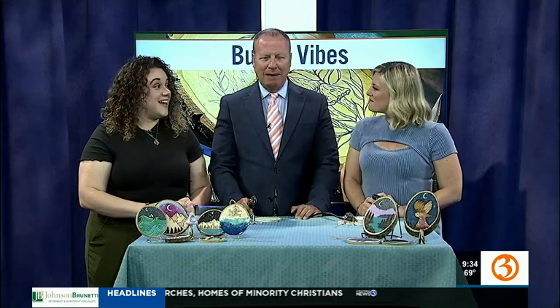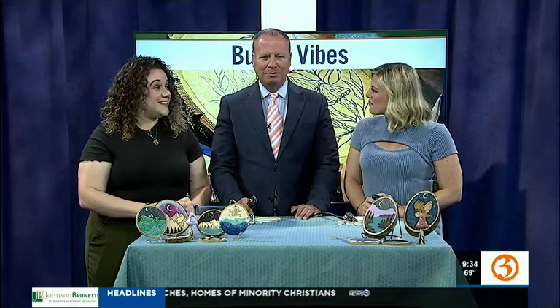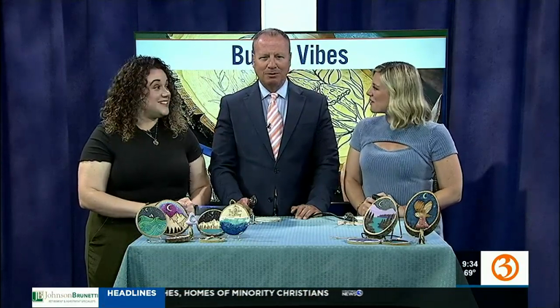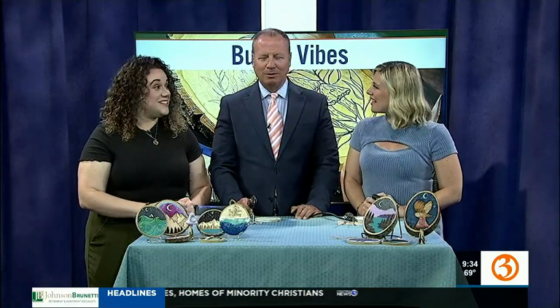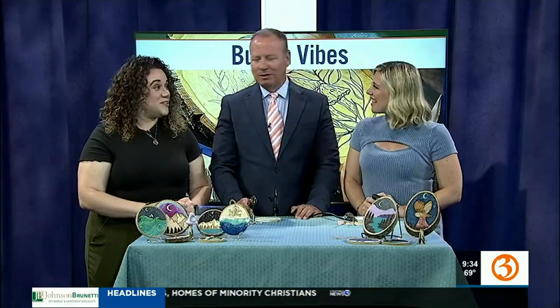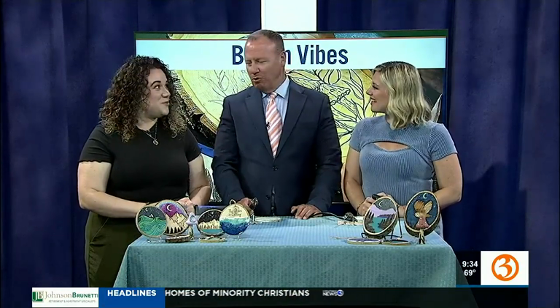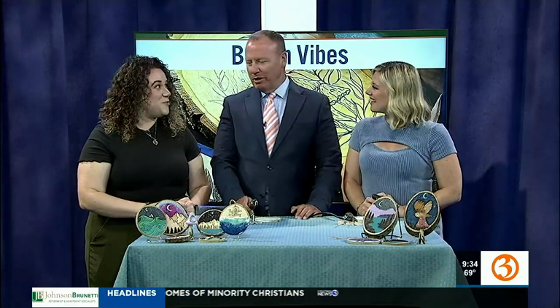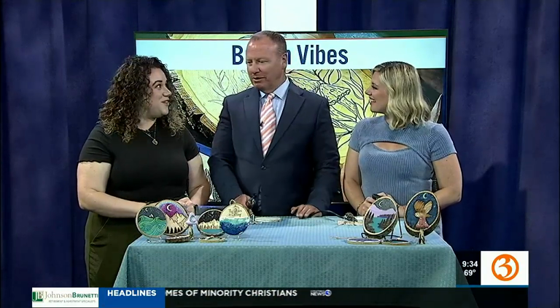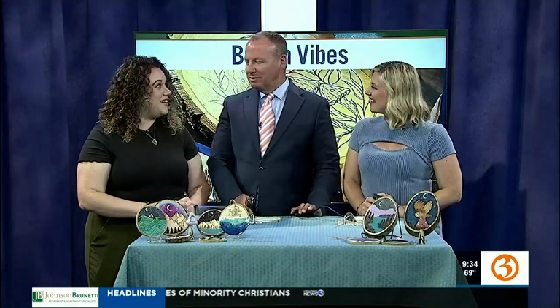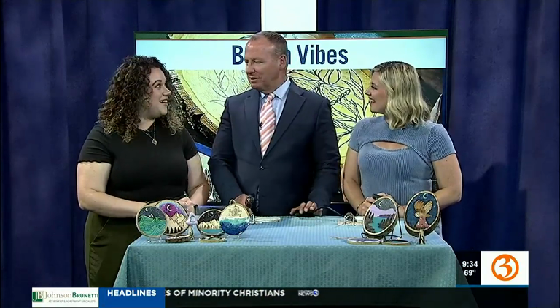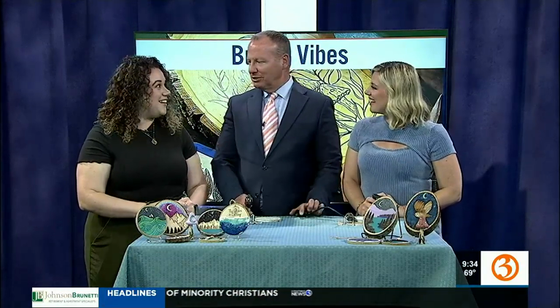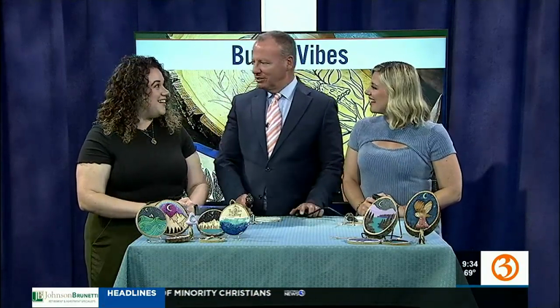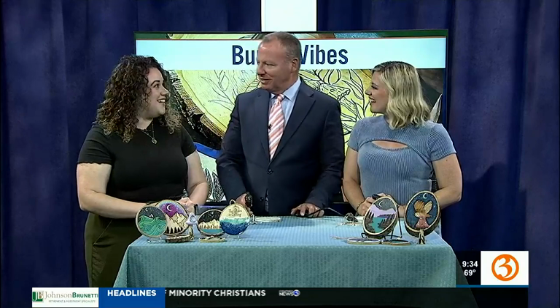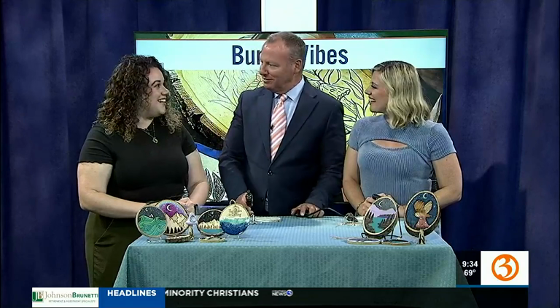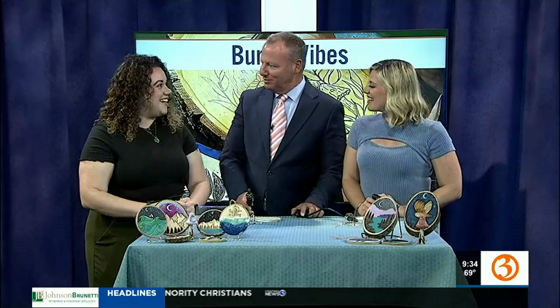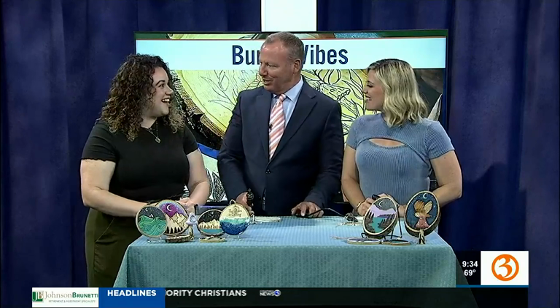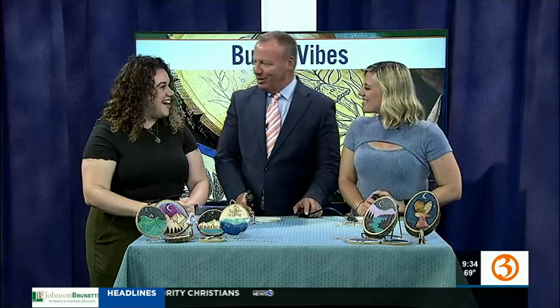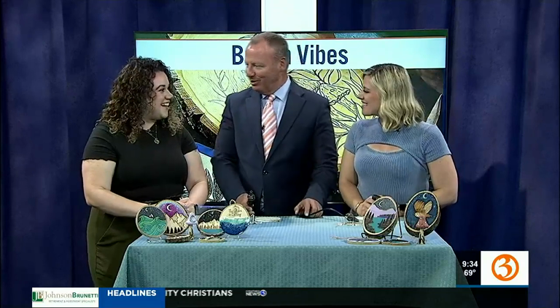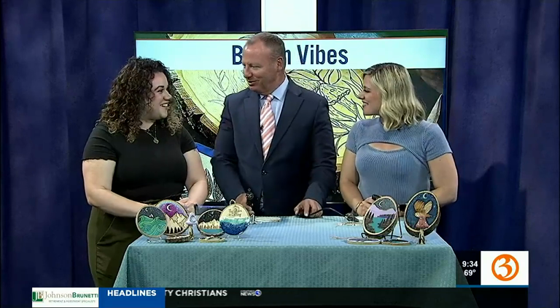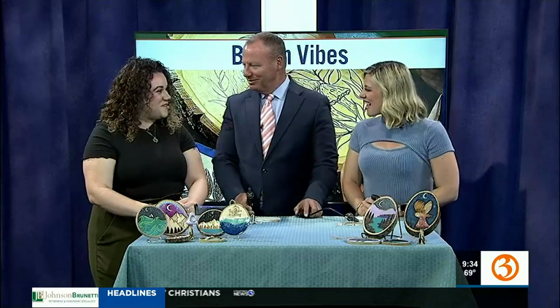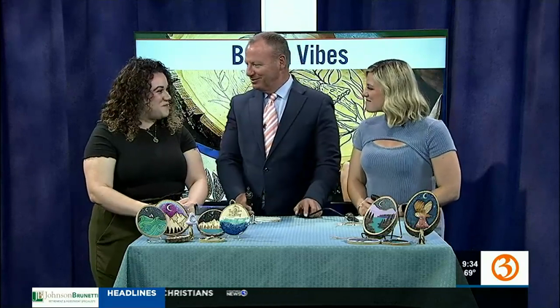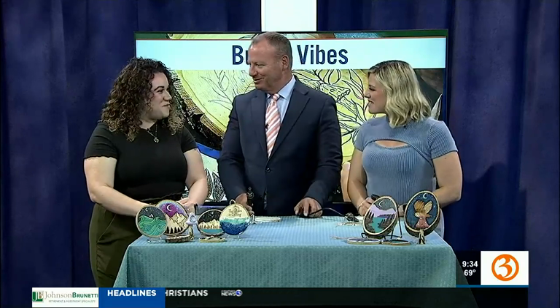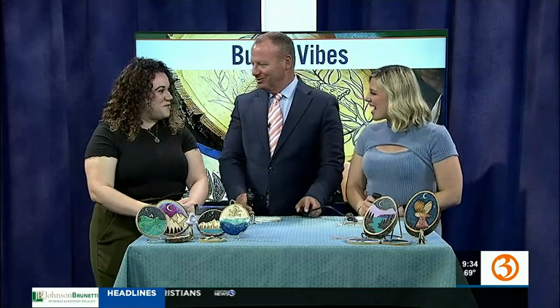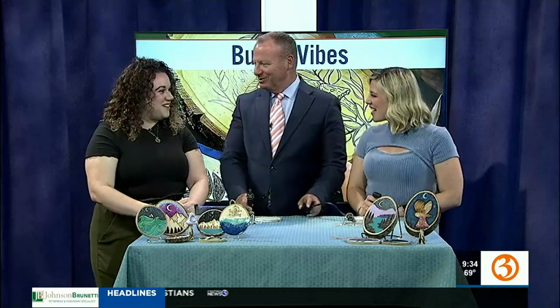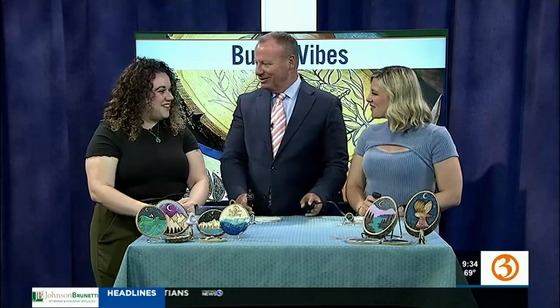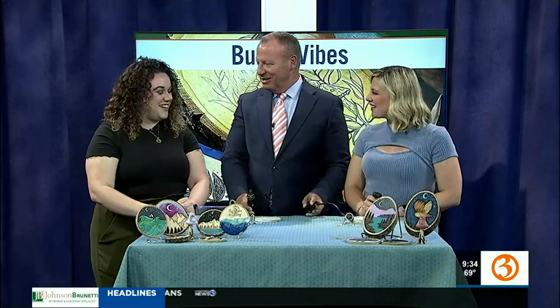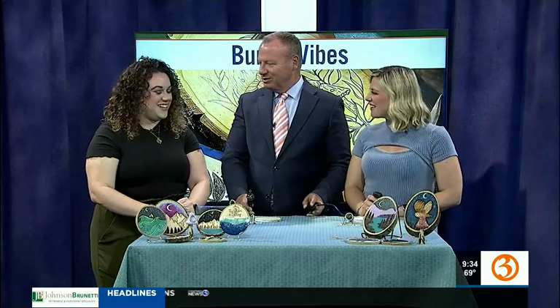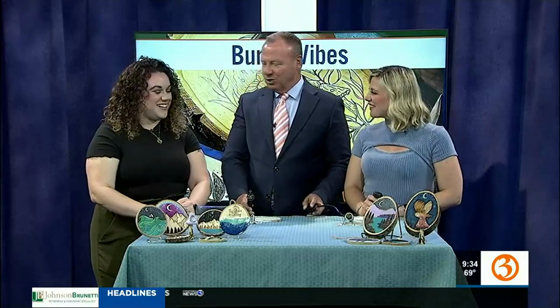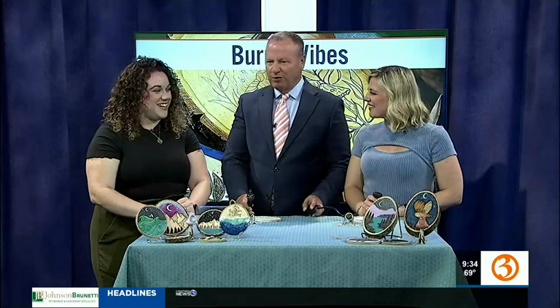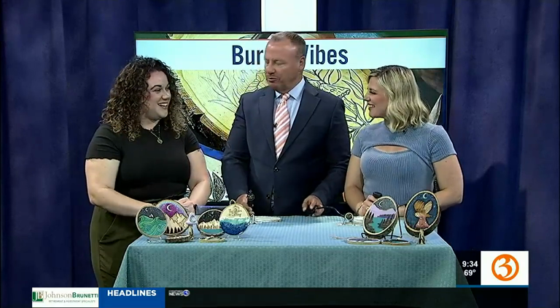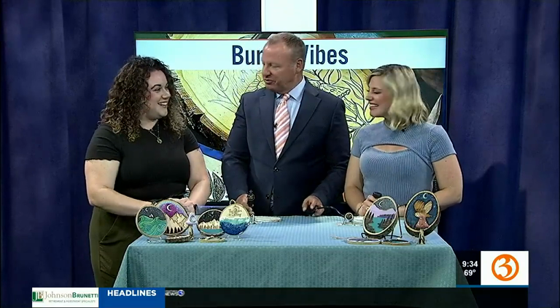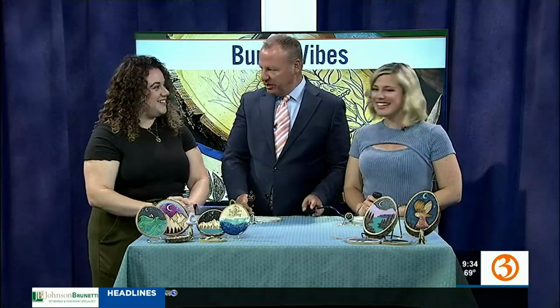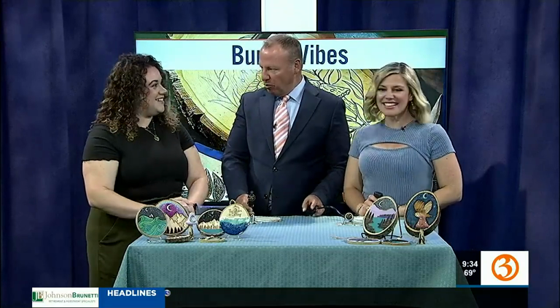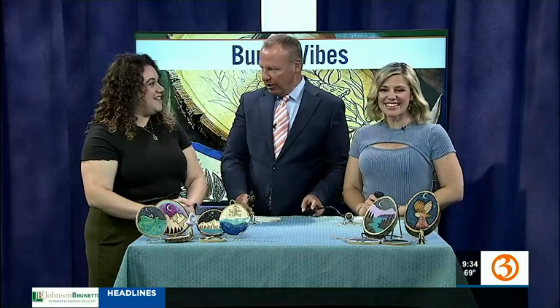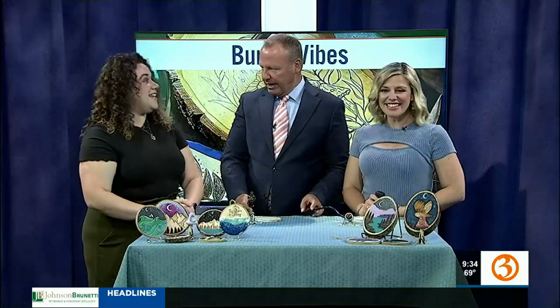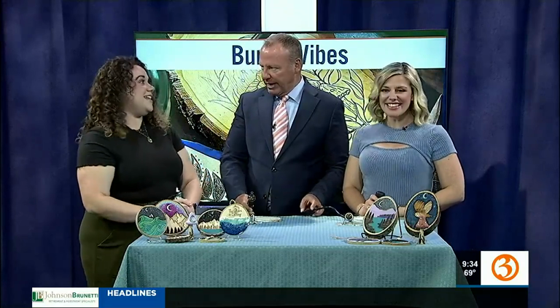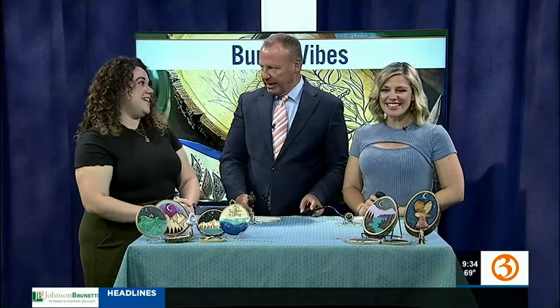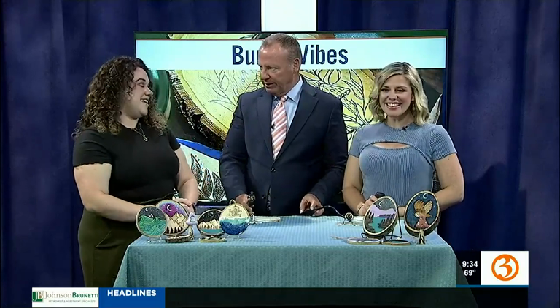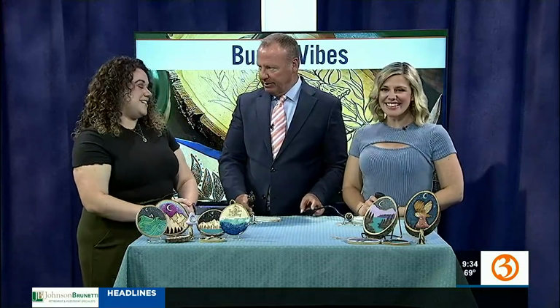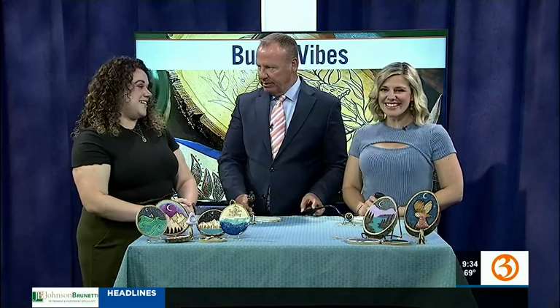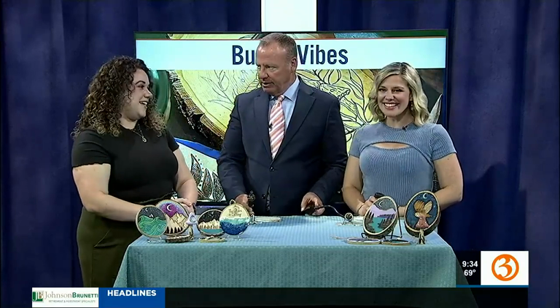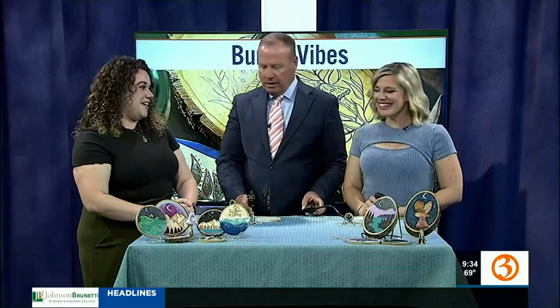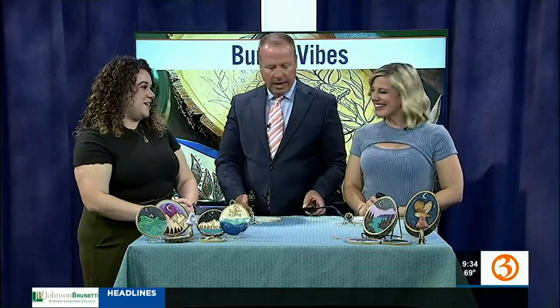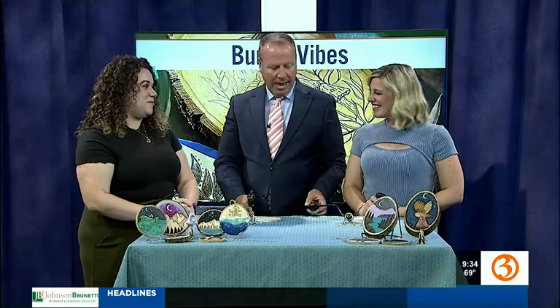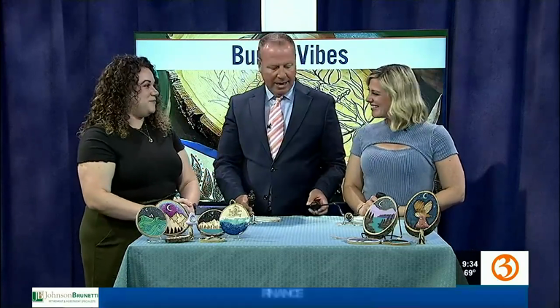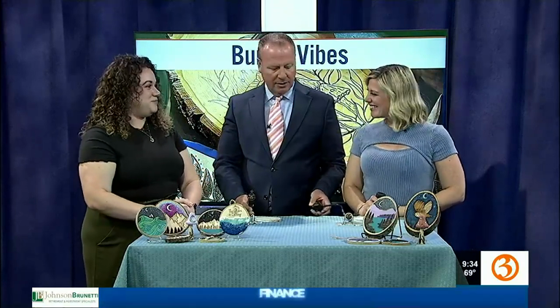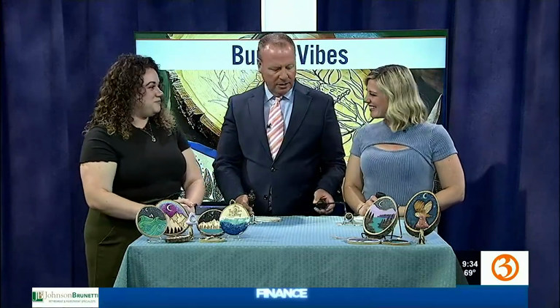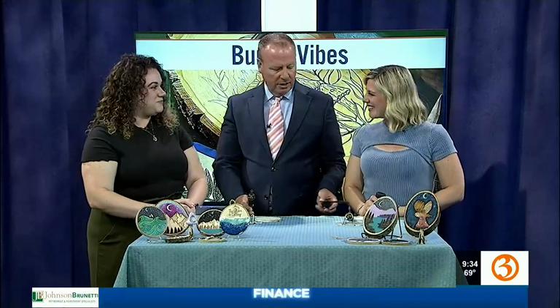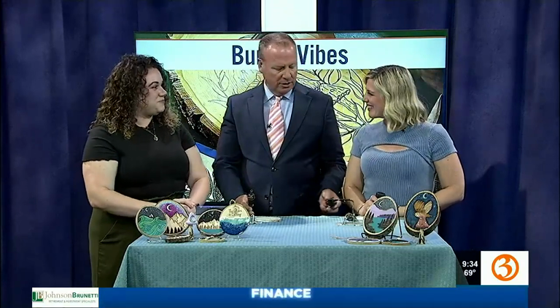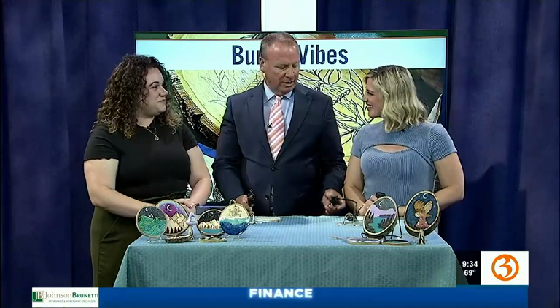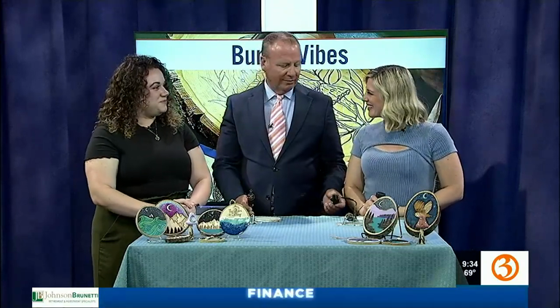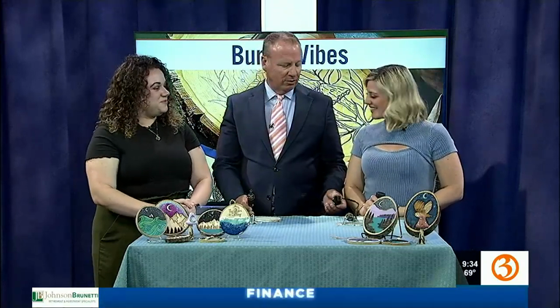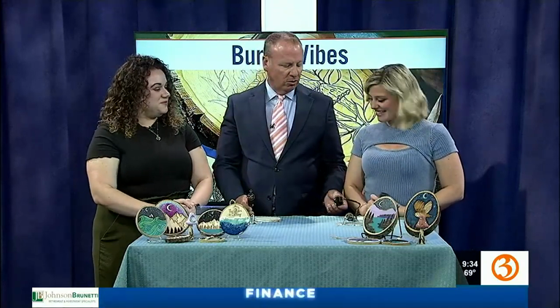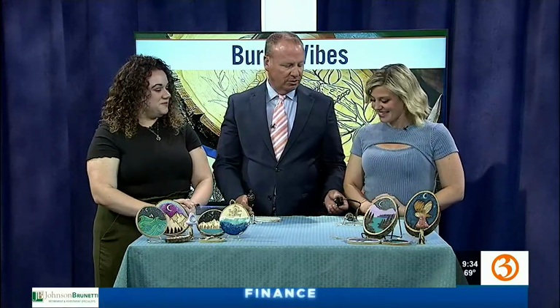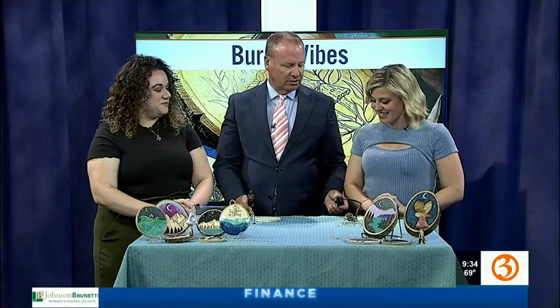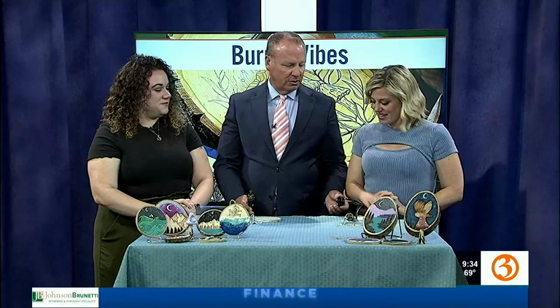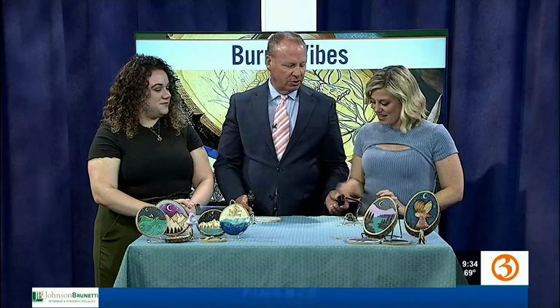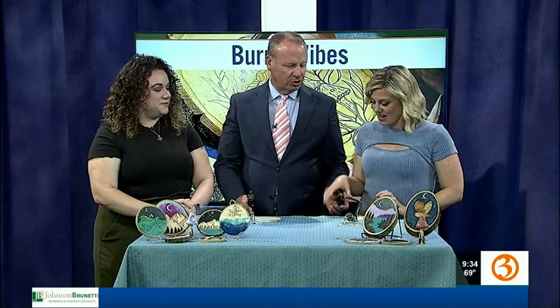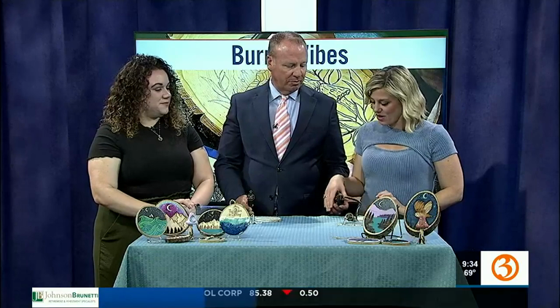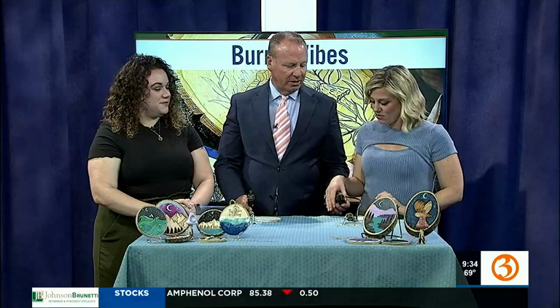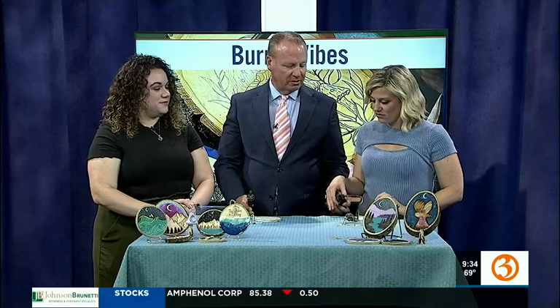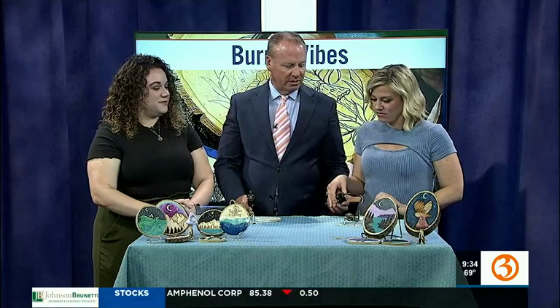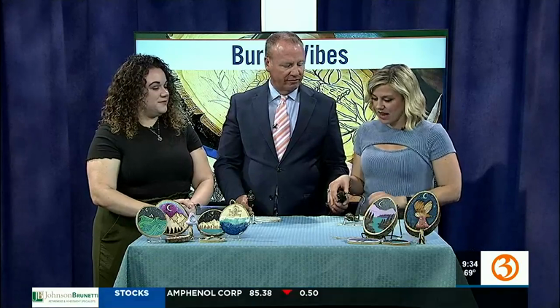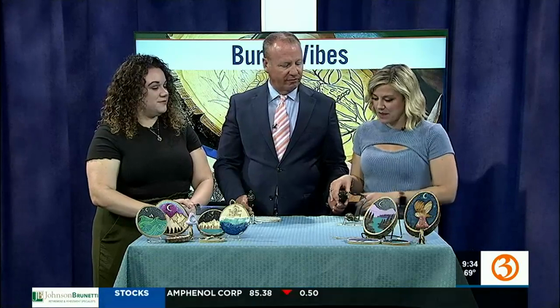Good morning, Natasha. It's nice to see you. So happy to have you. You're from Seymour, Connecticut. And you're going to have to hold this, otherwise your pen is going to fall.